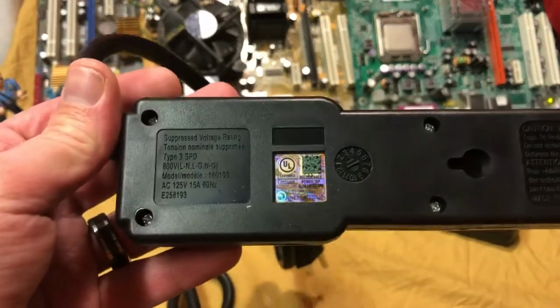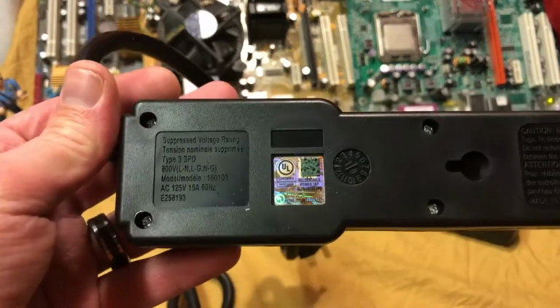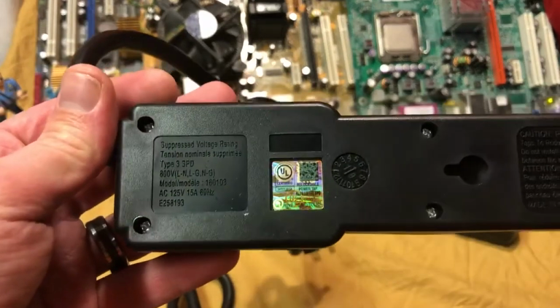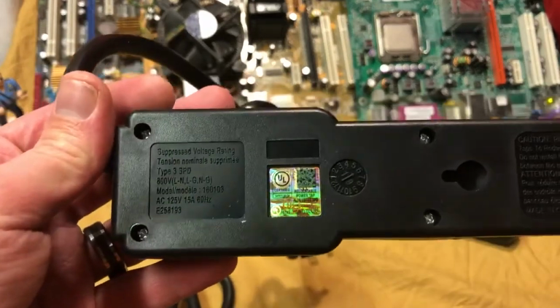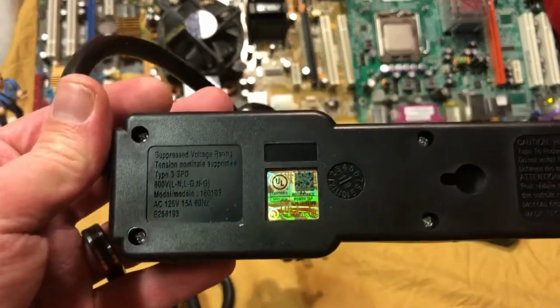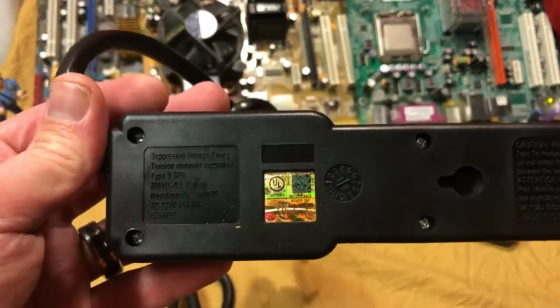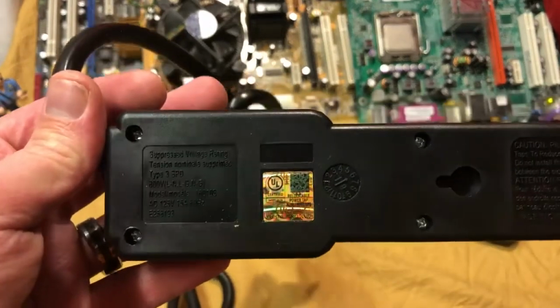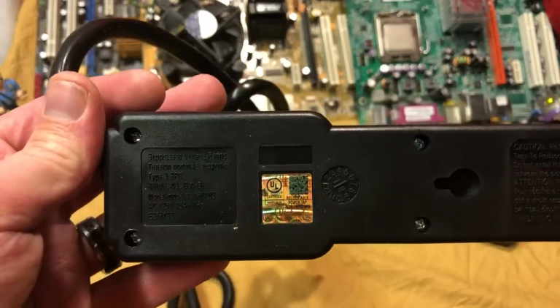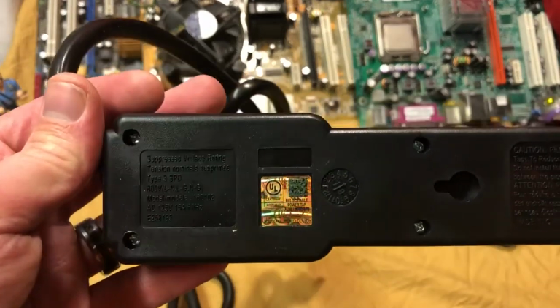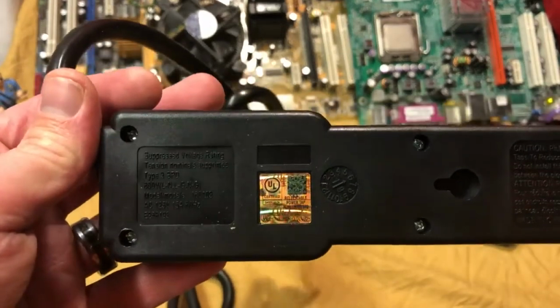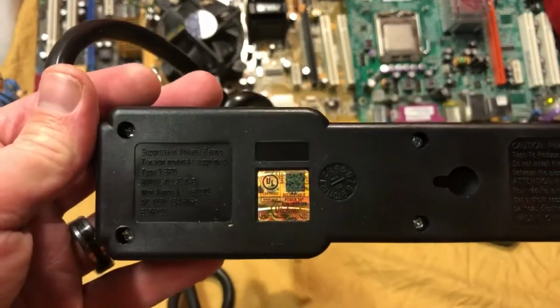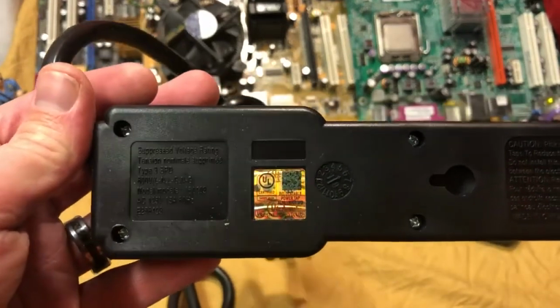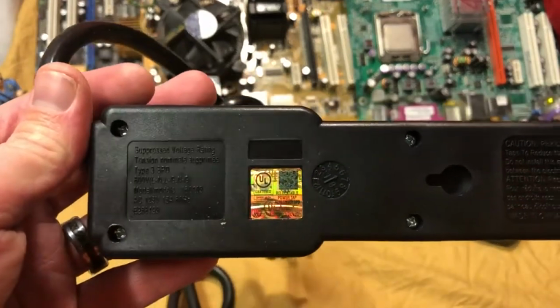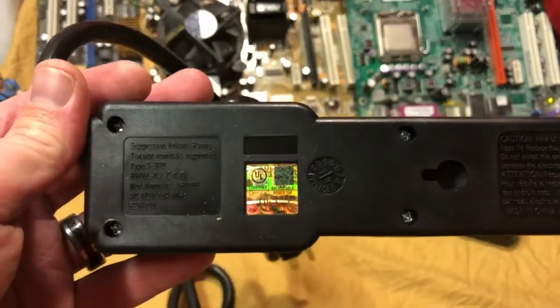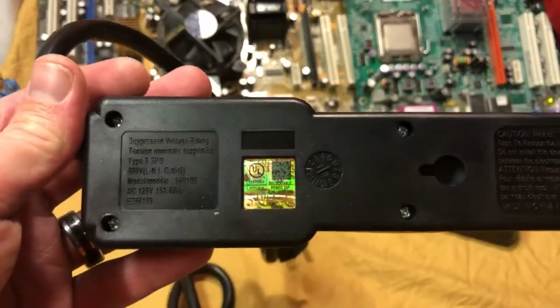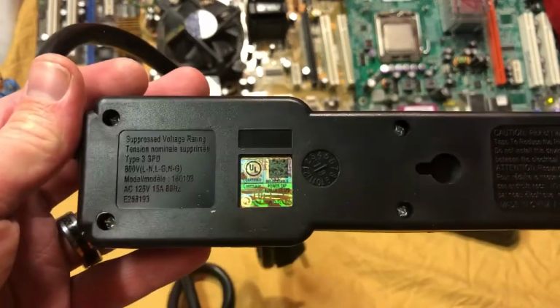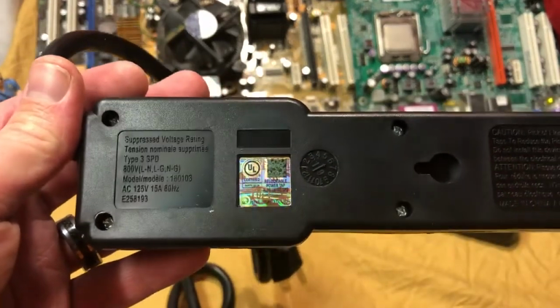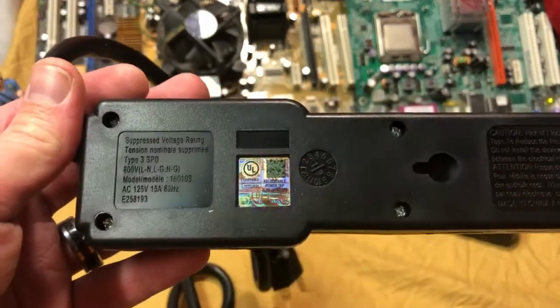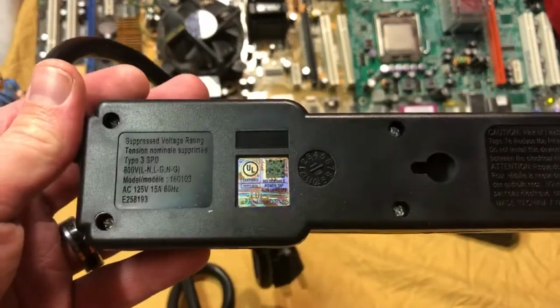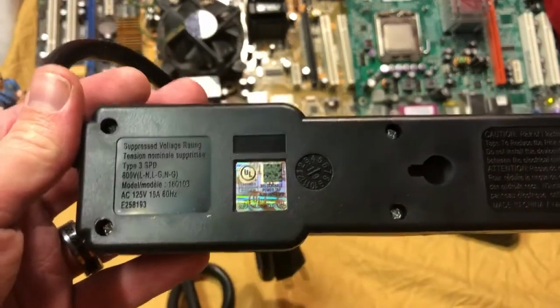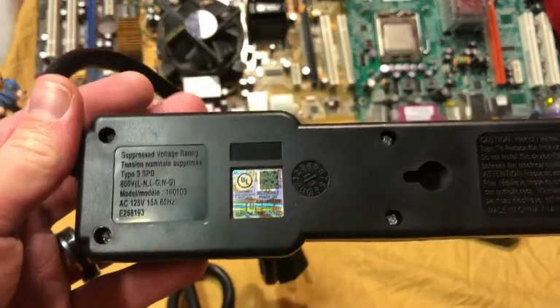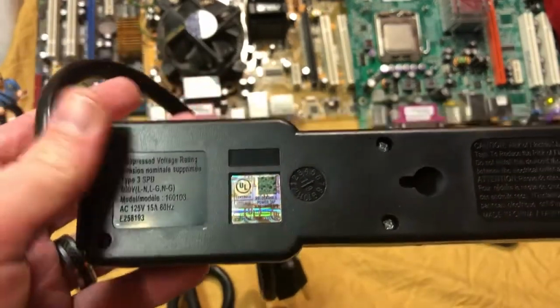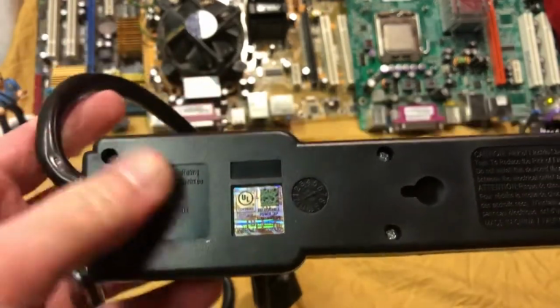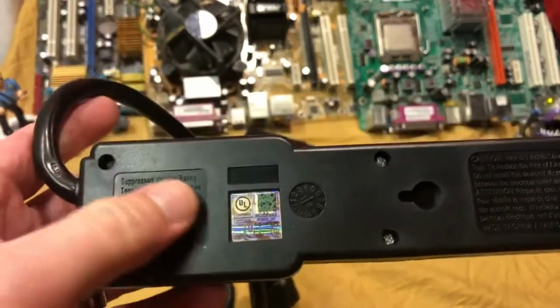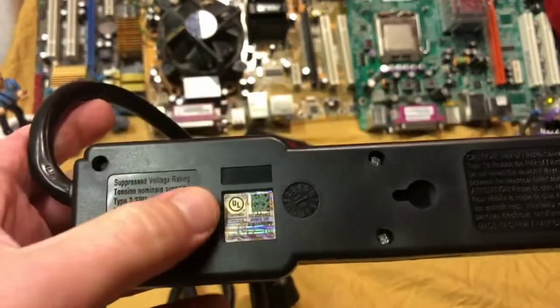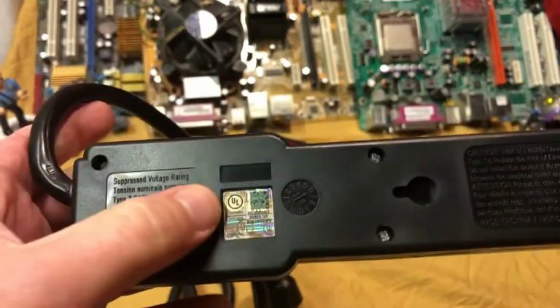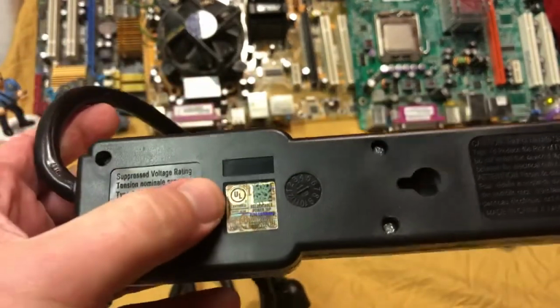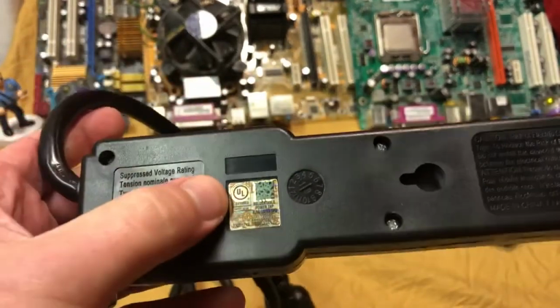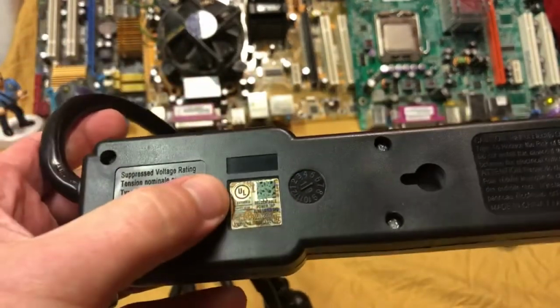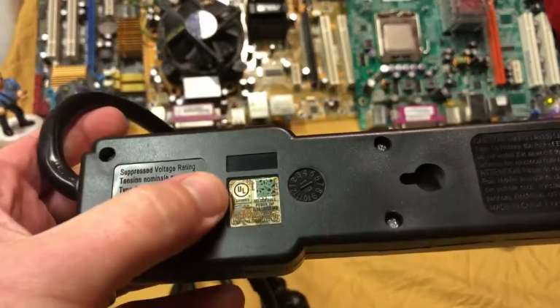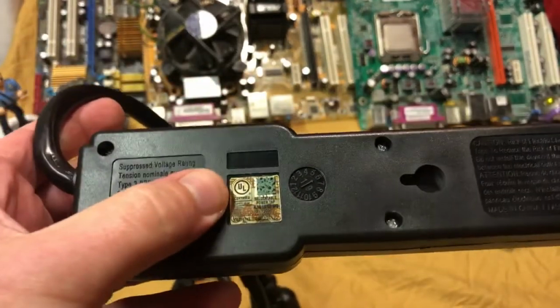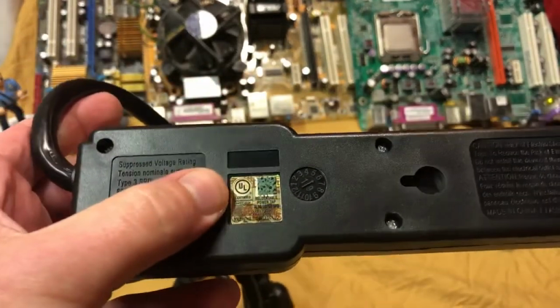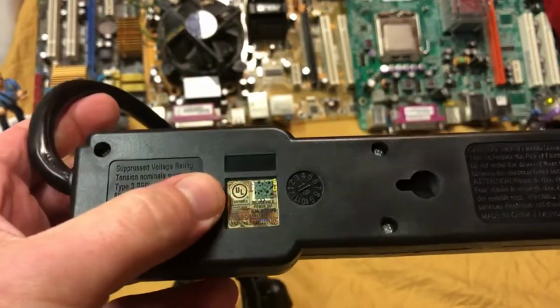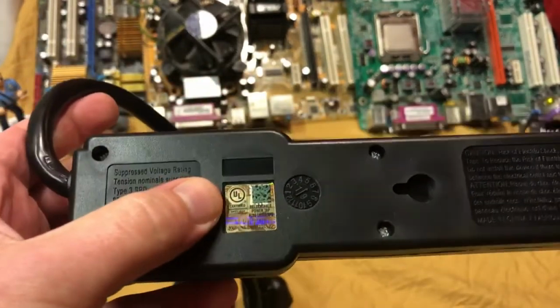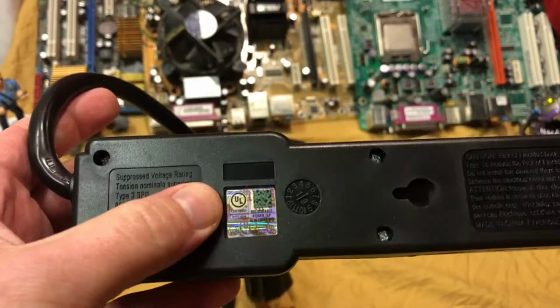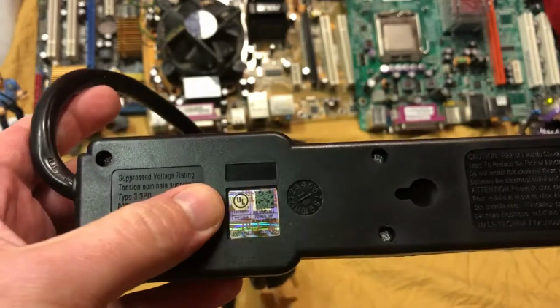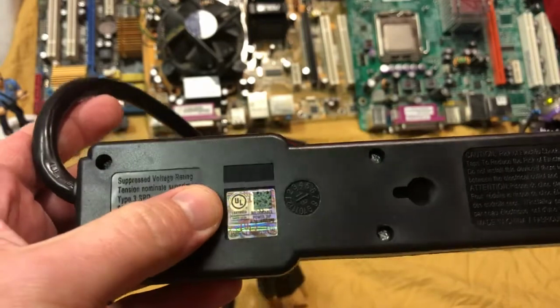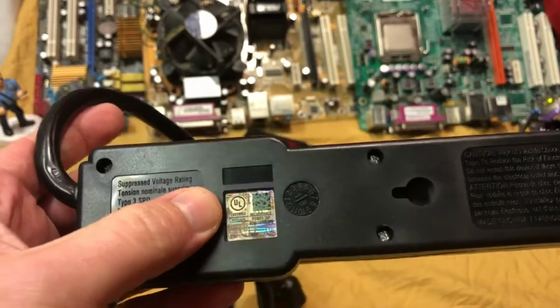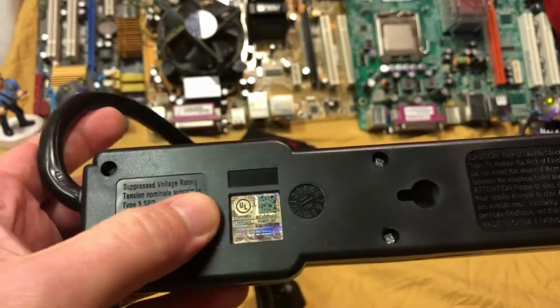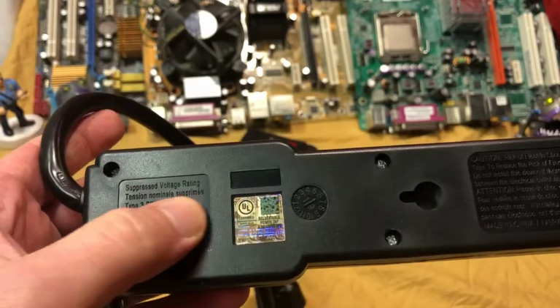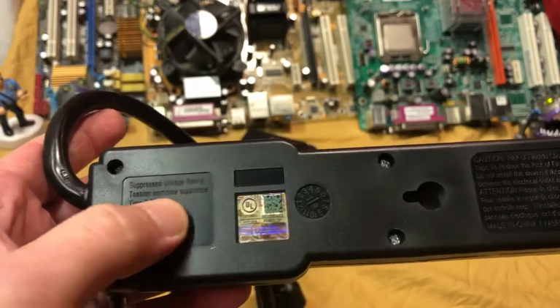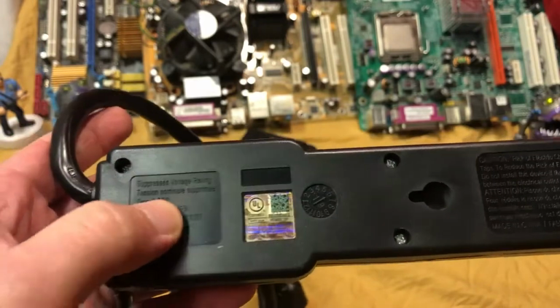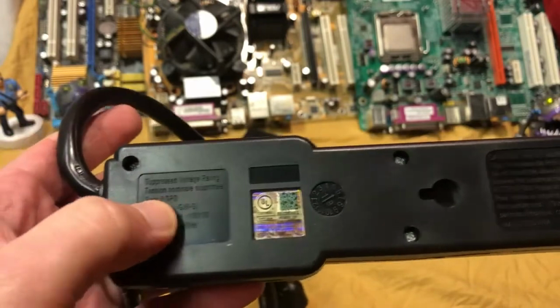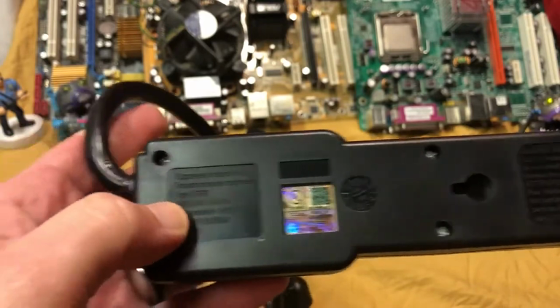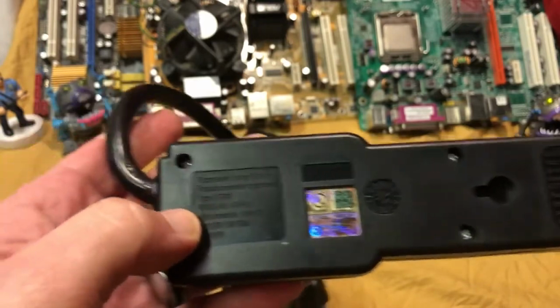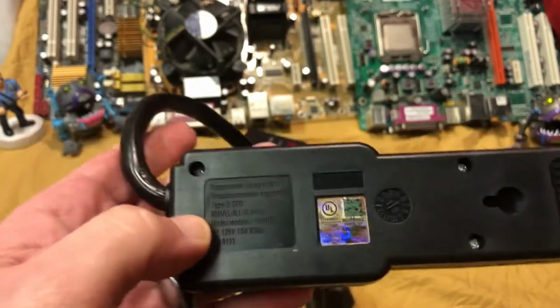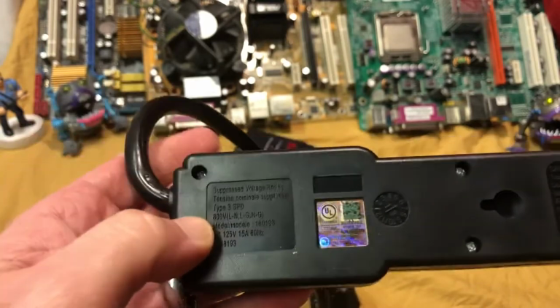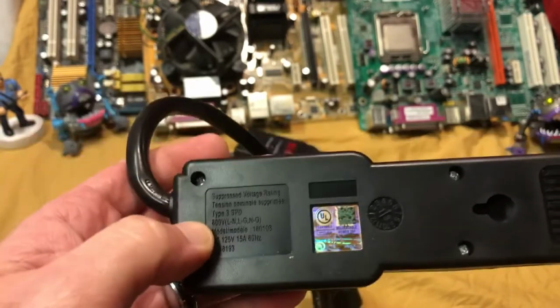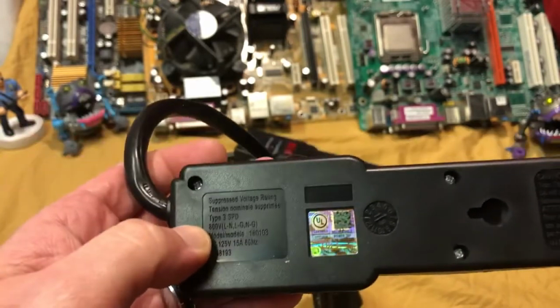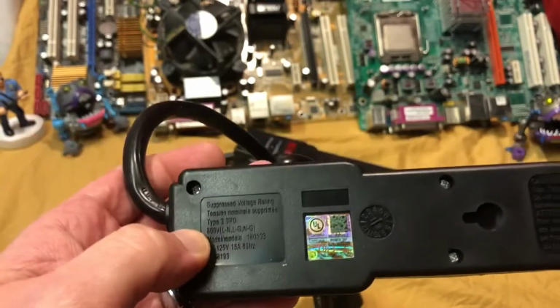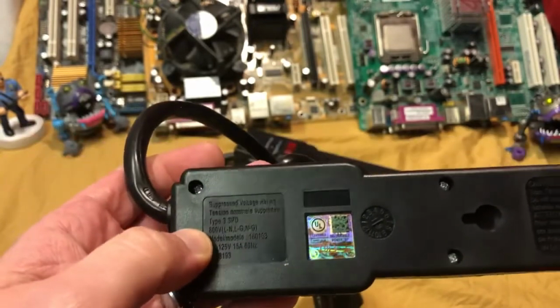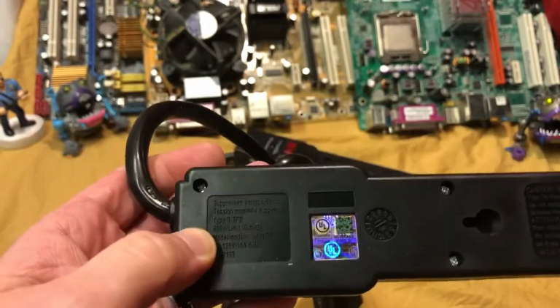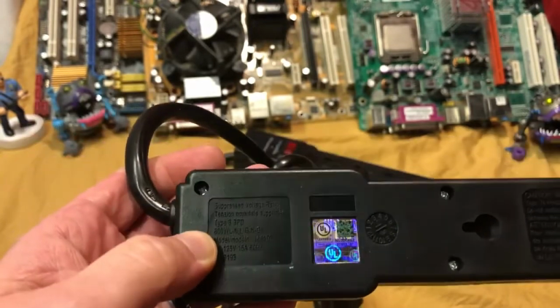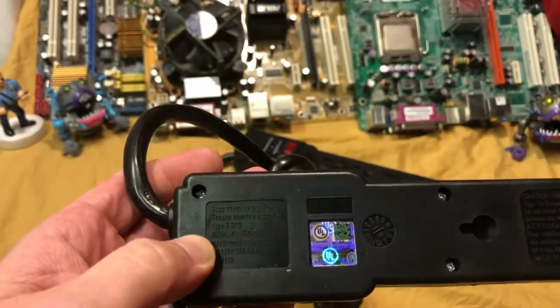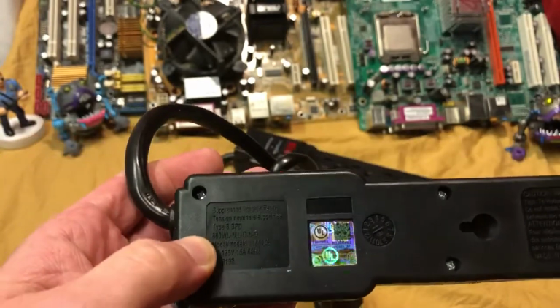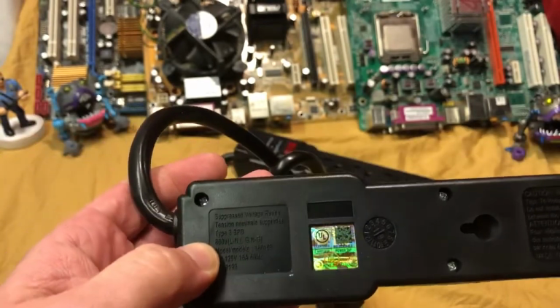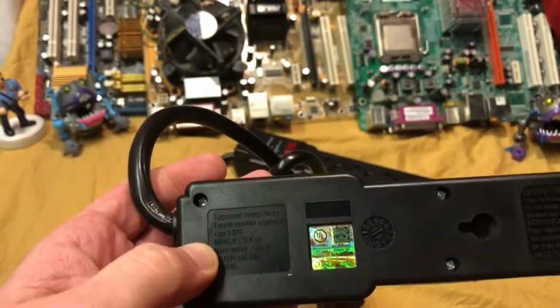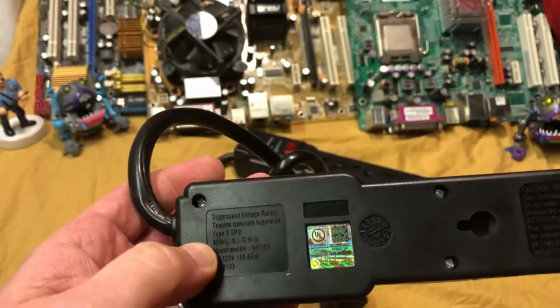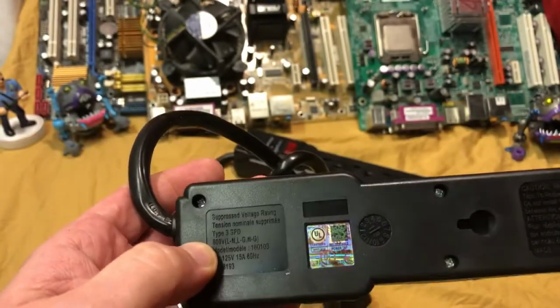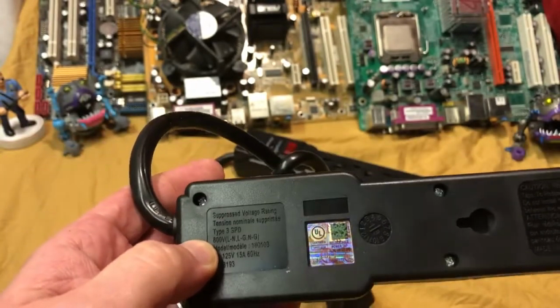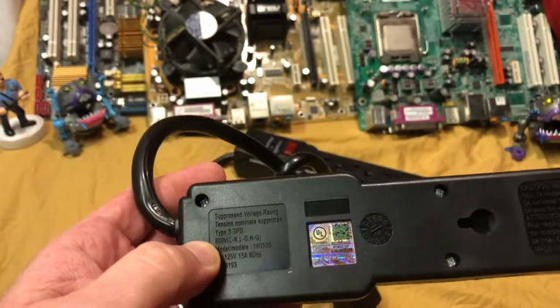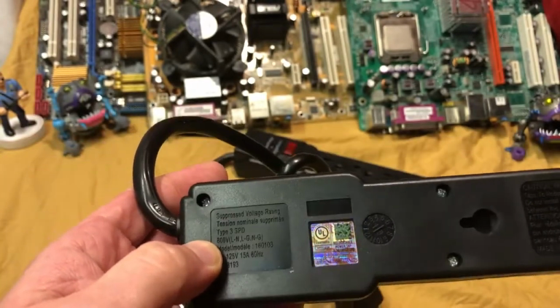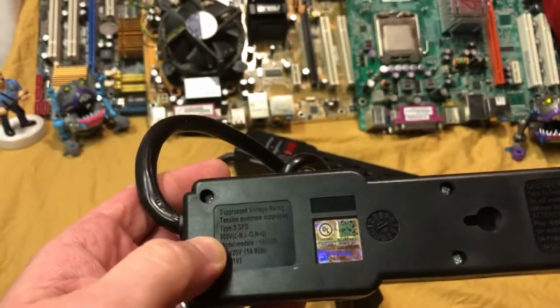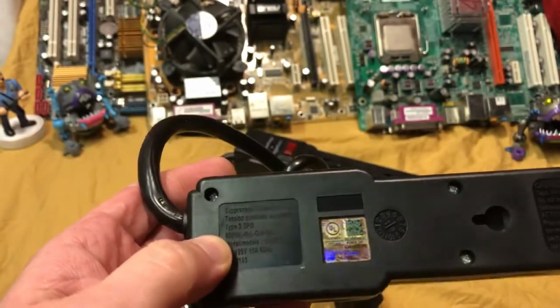UL certified — I'm pretty sure that just means it was certified within its own shop. And there's a suppressor voltage rating listed as well.